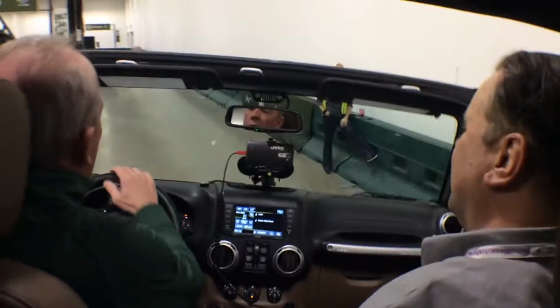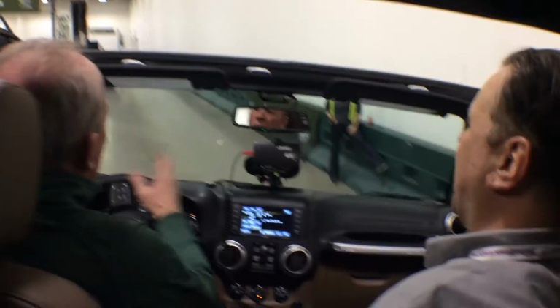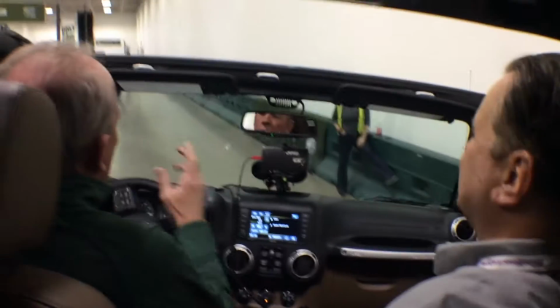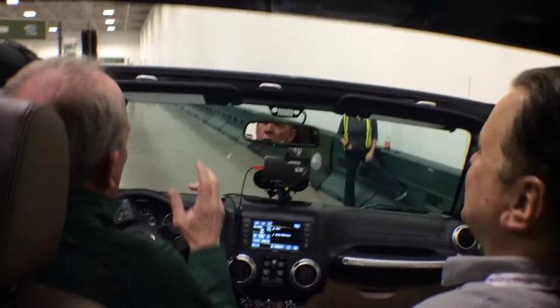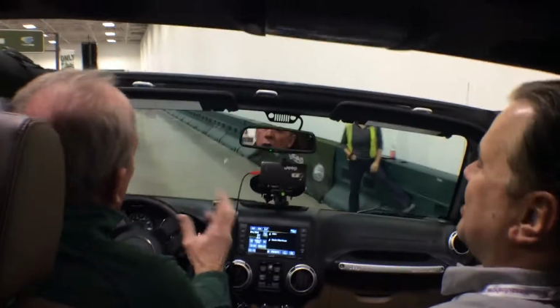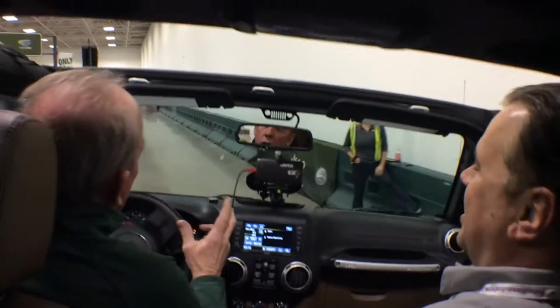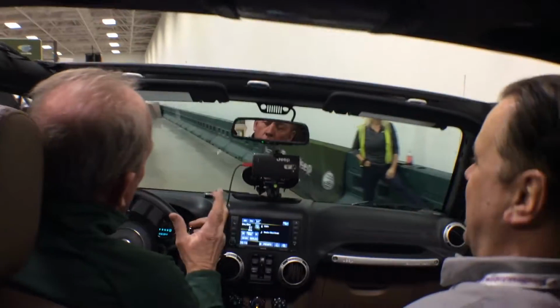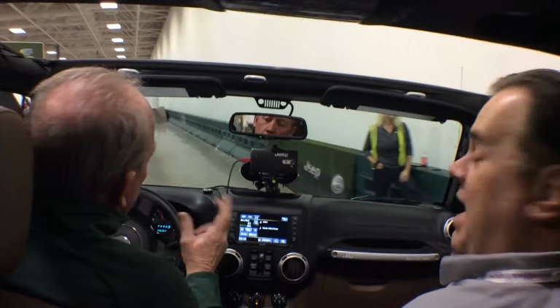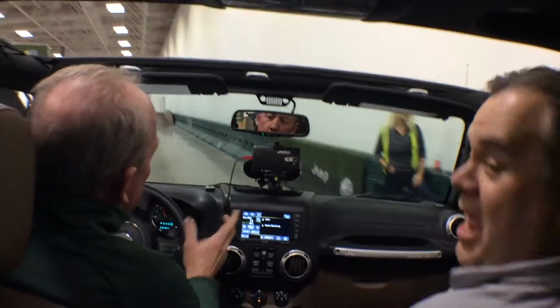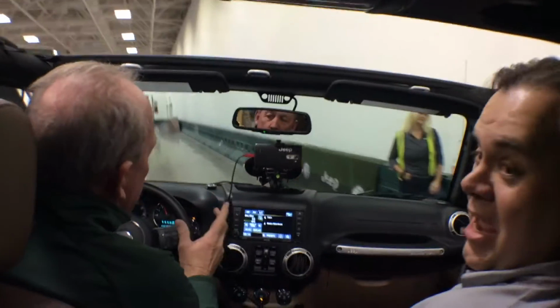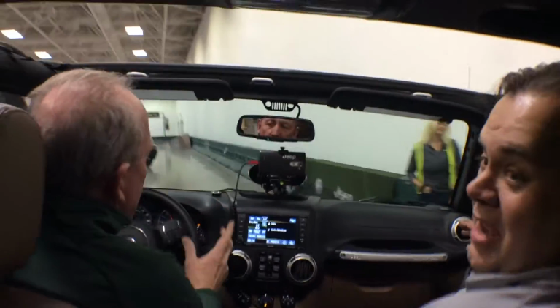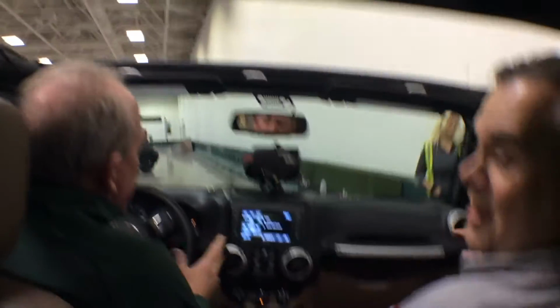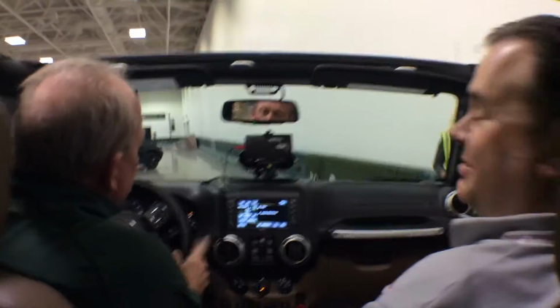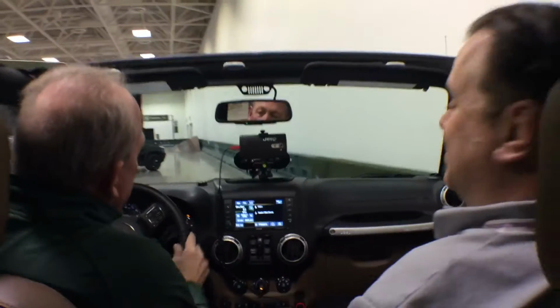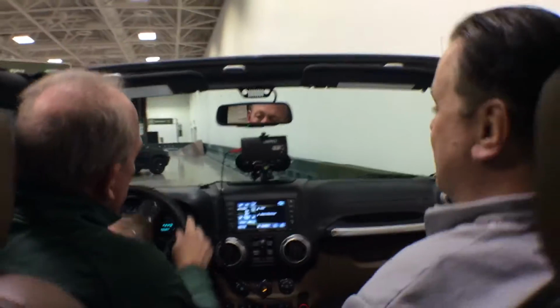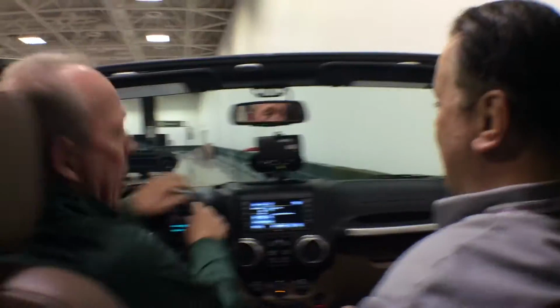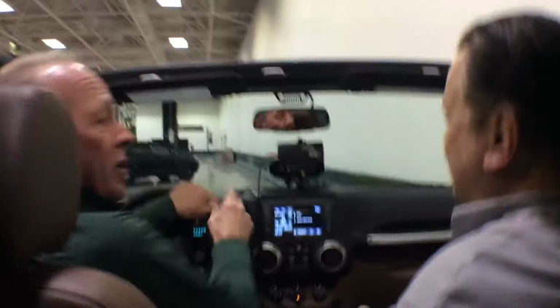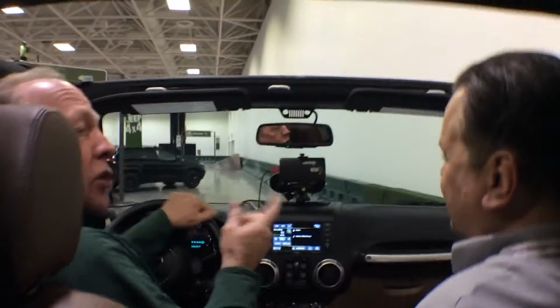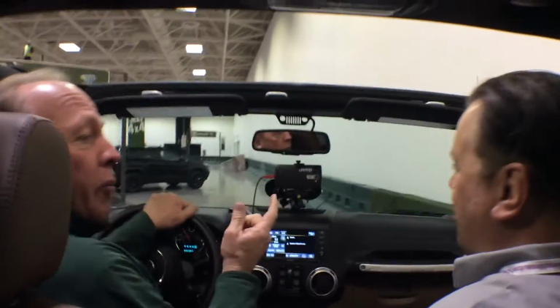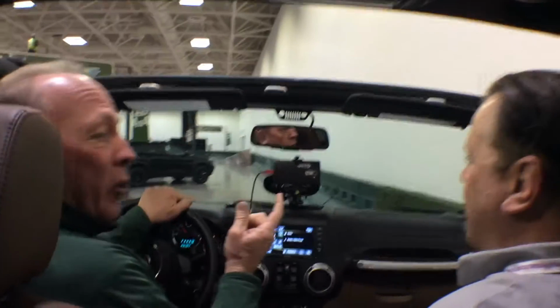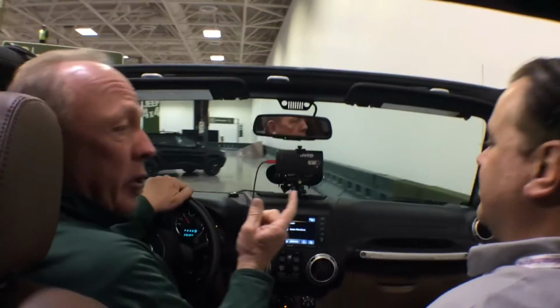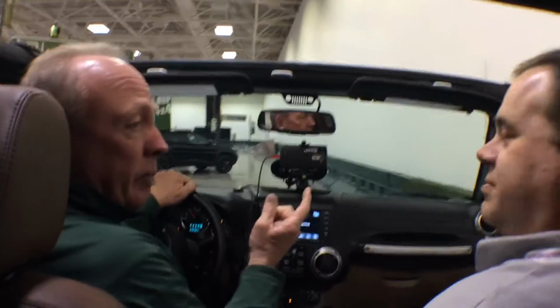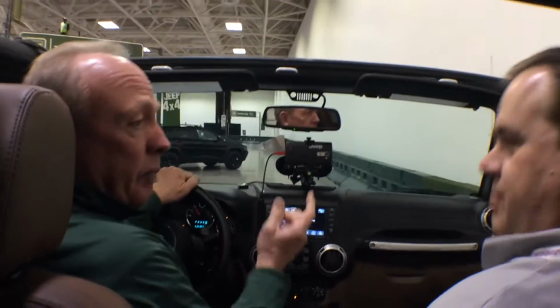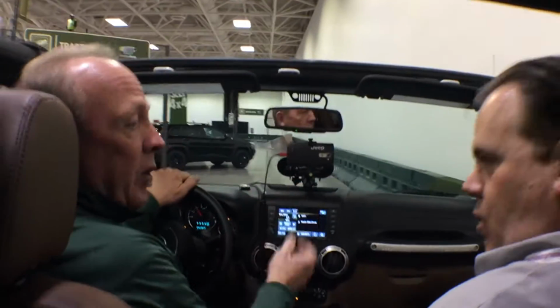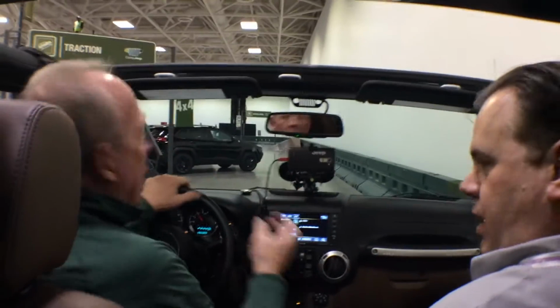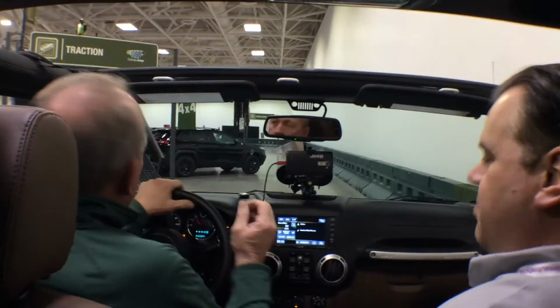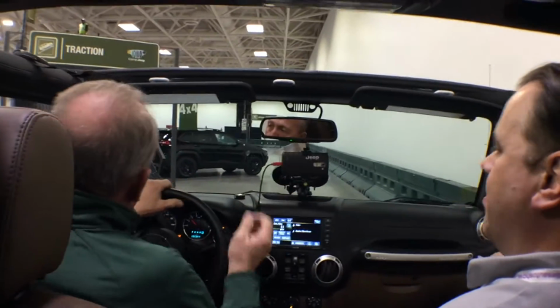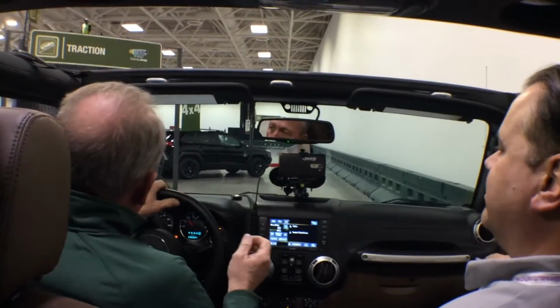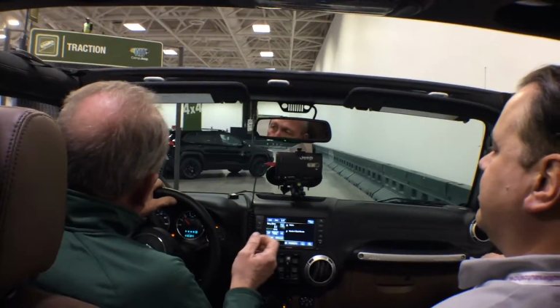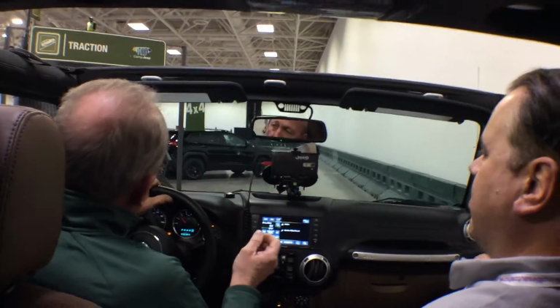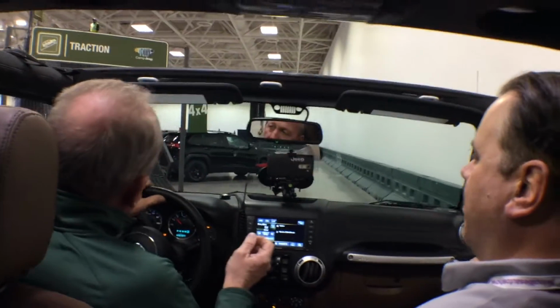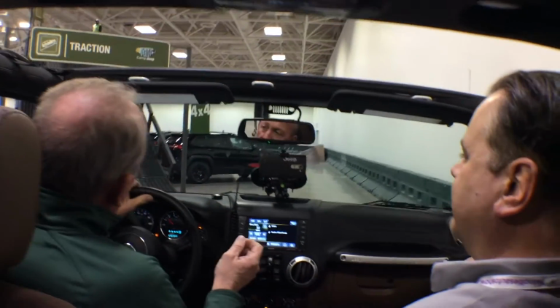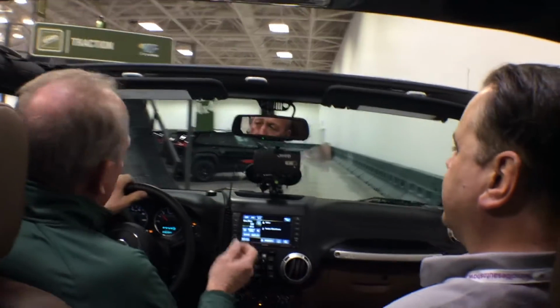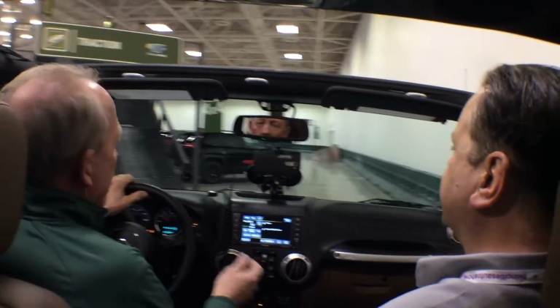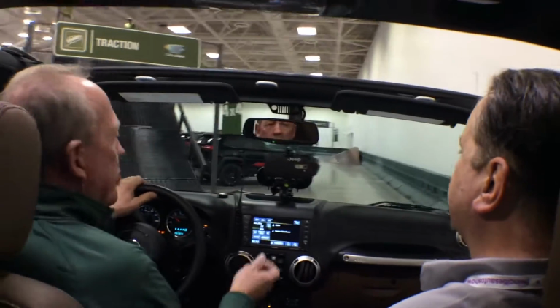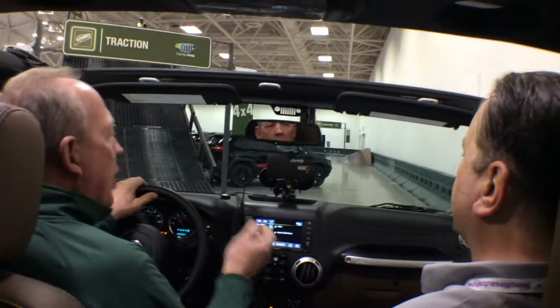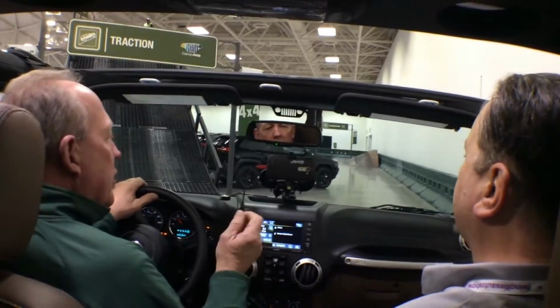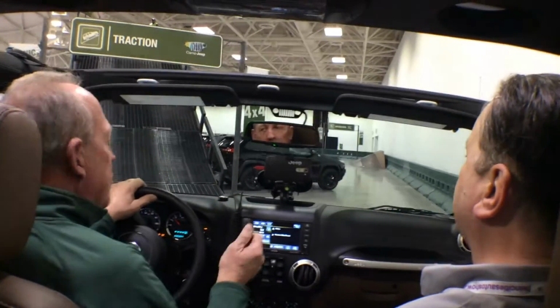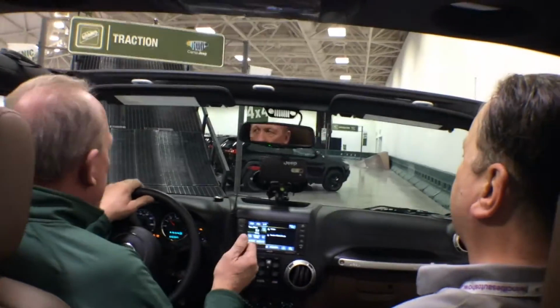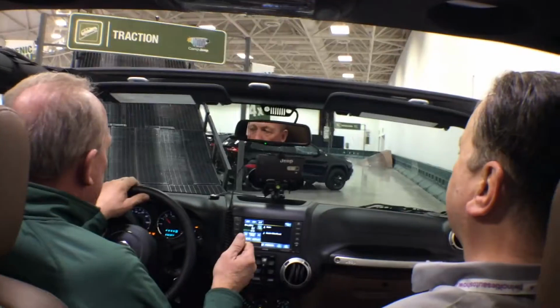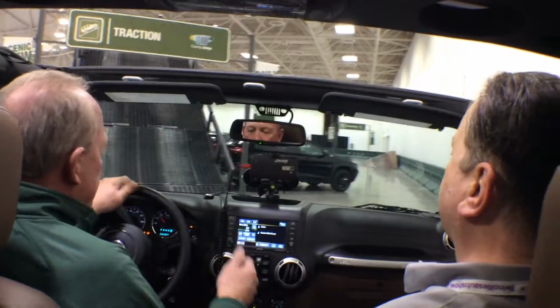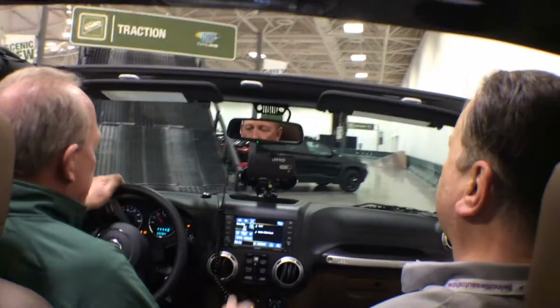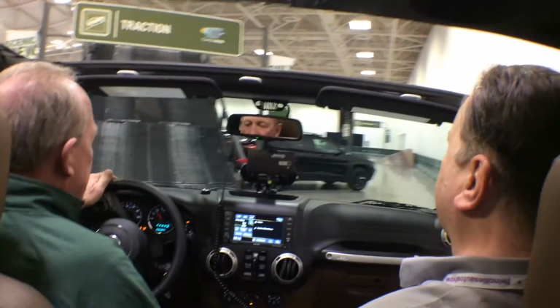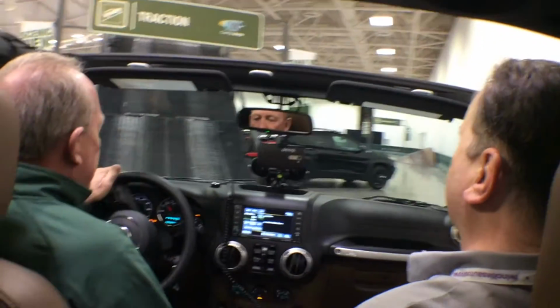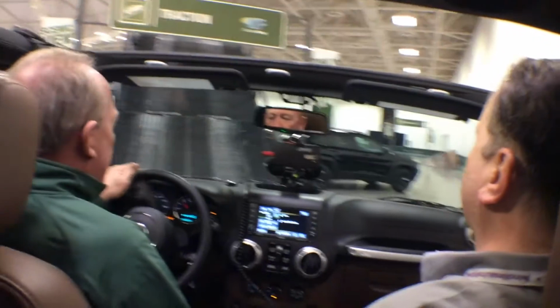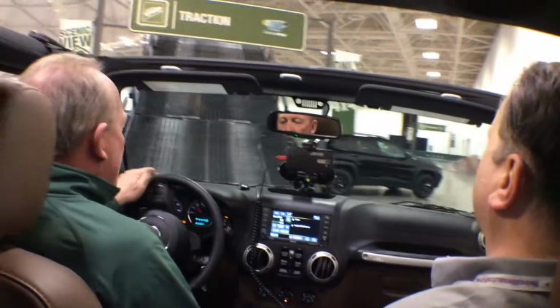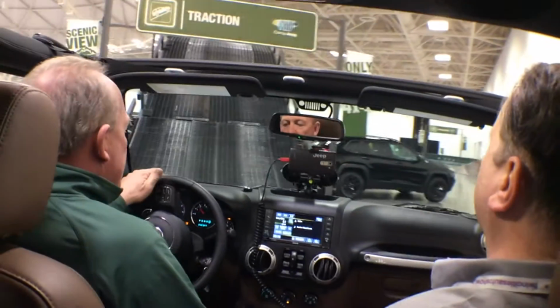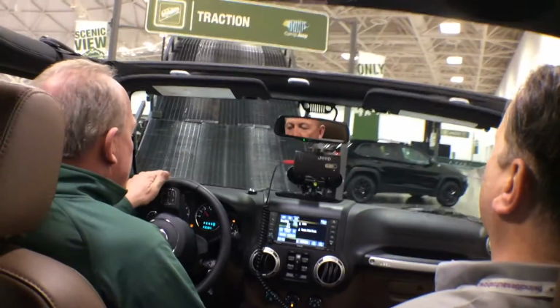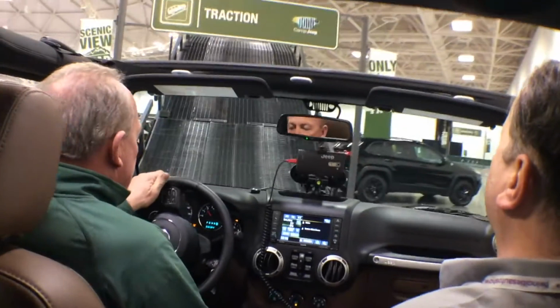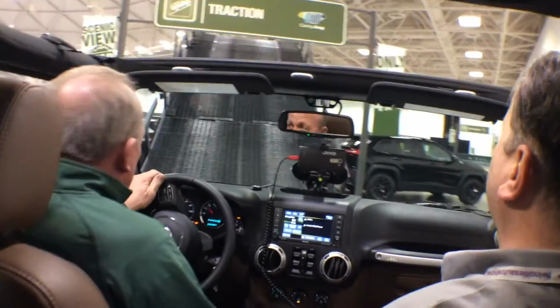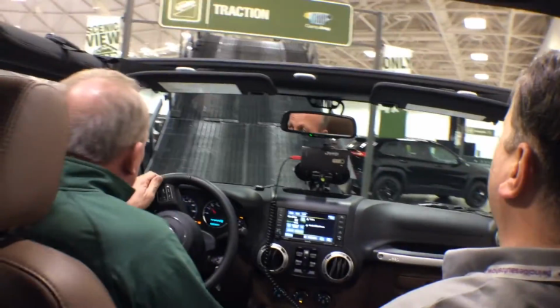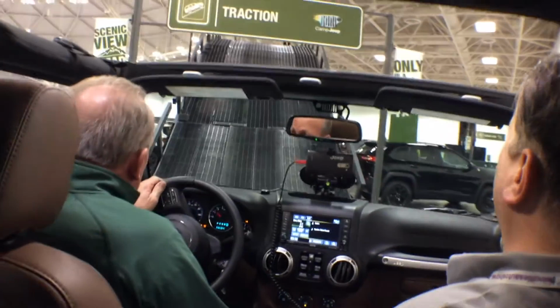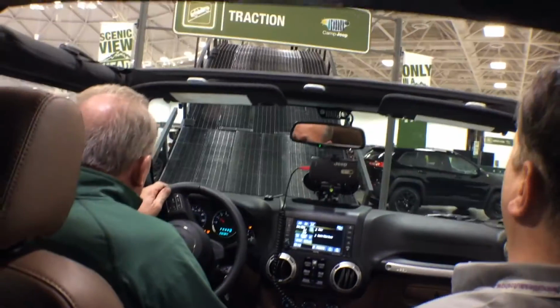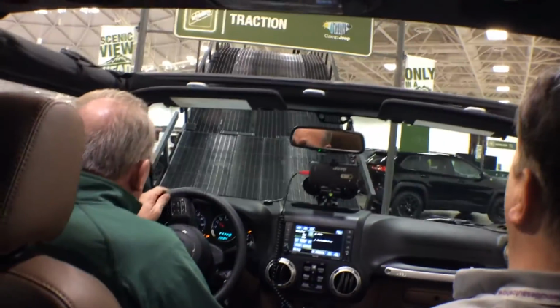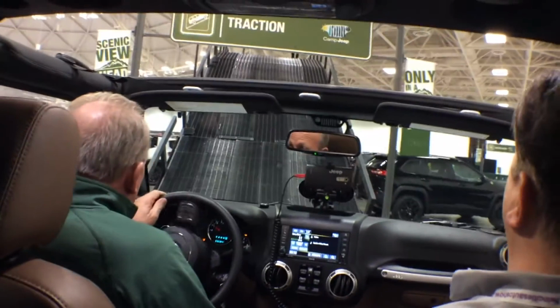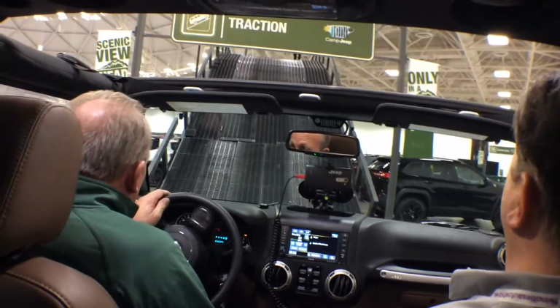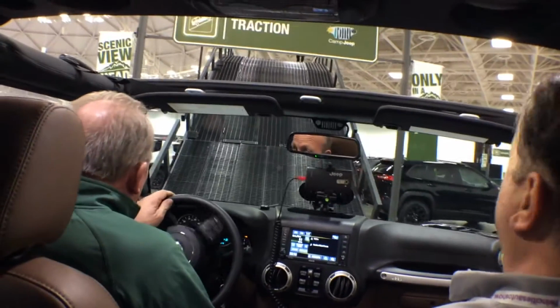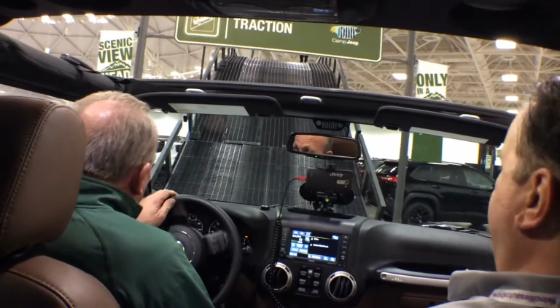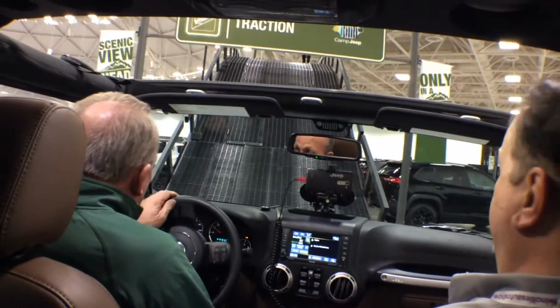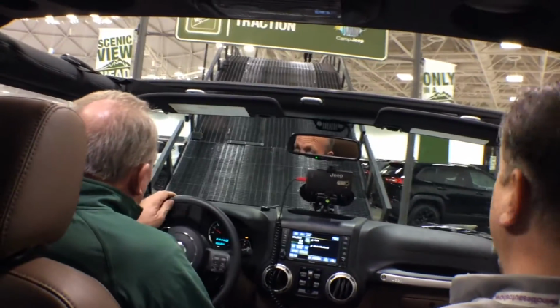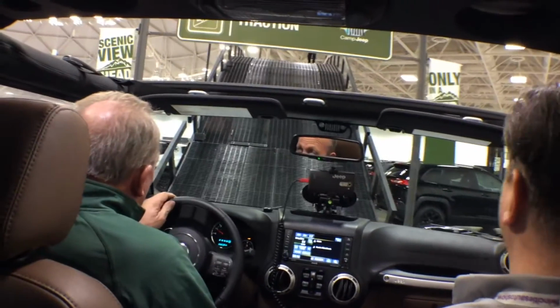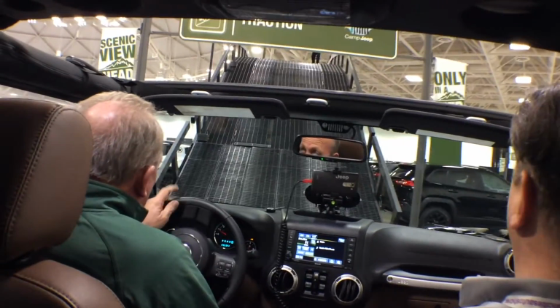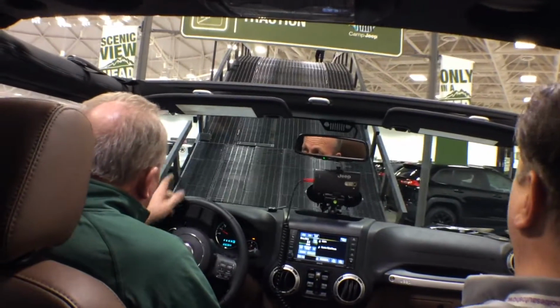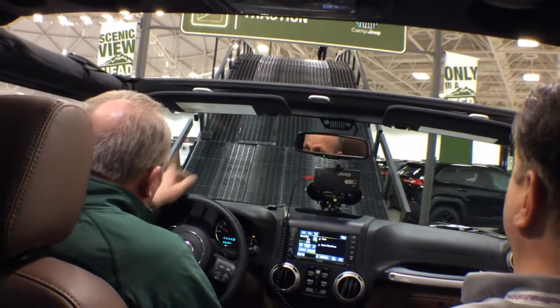That's the 3.6-liter Pentastar motor — 285 horsepower, 260 foot-pounds of torque. That's impressive.